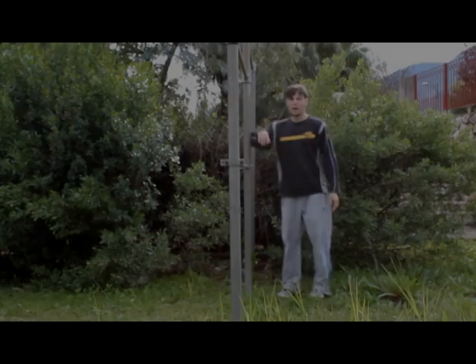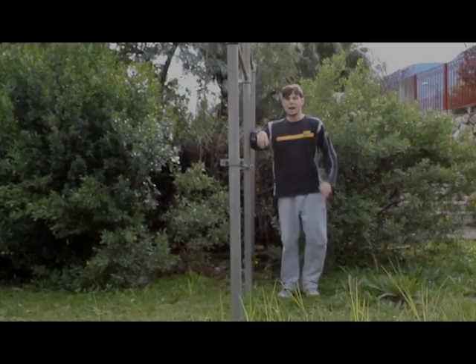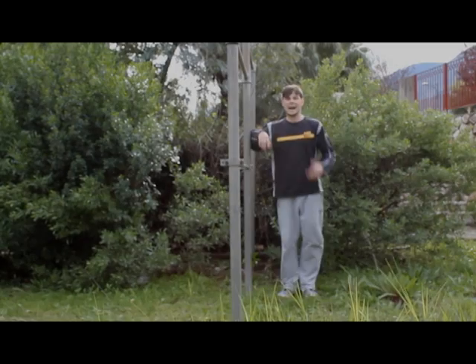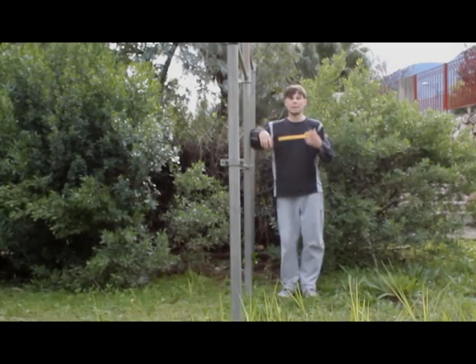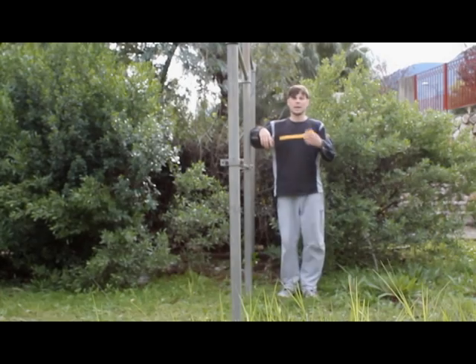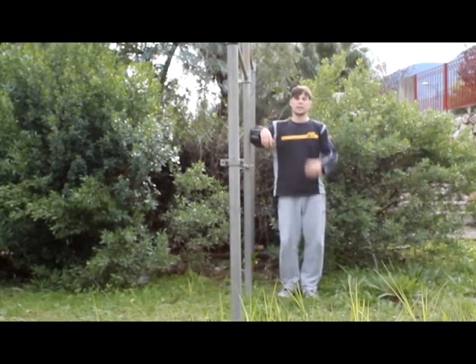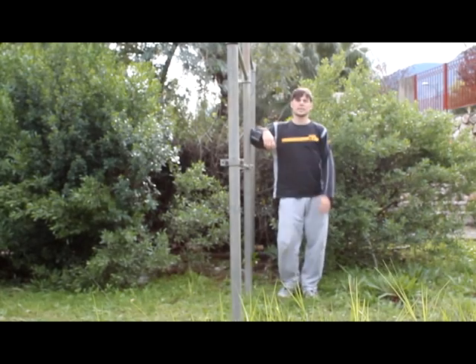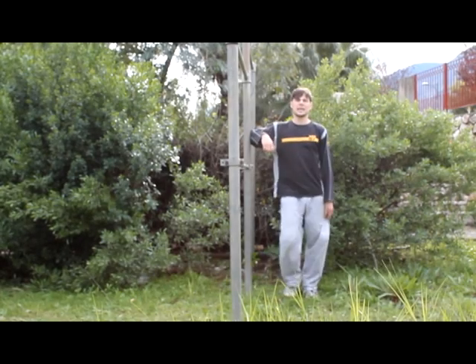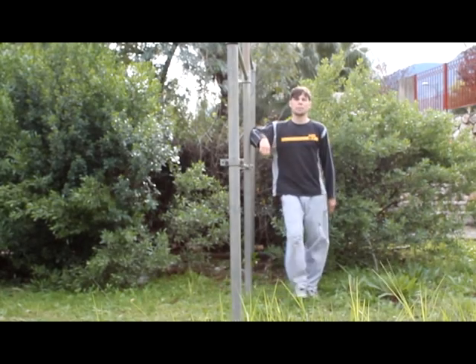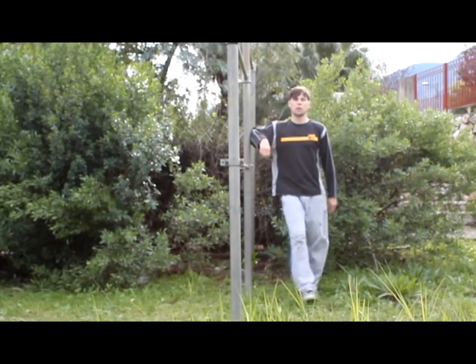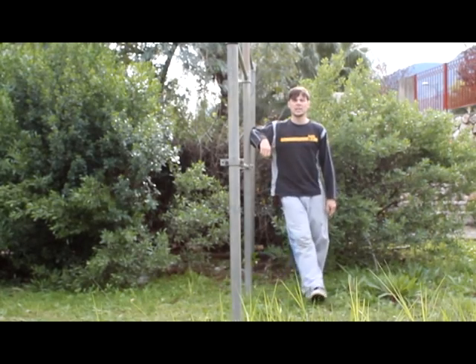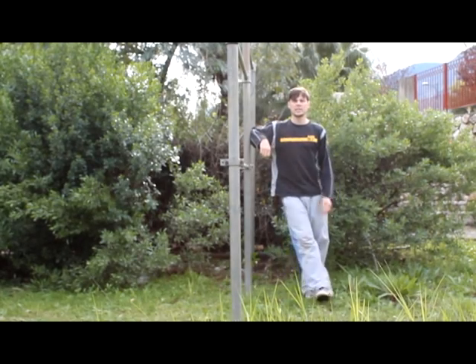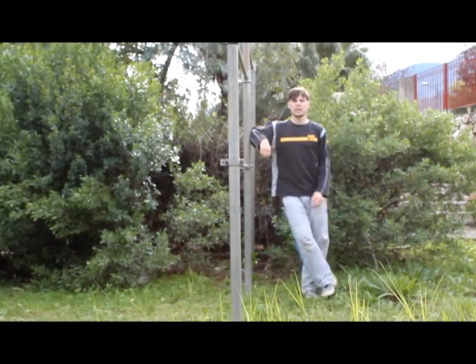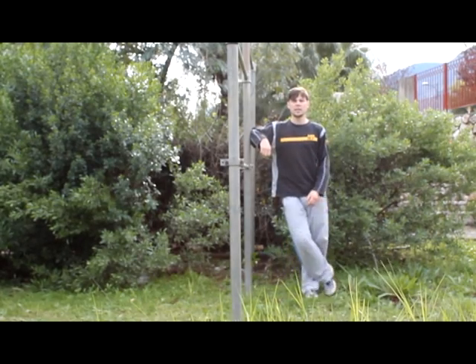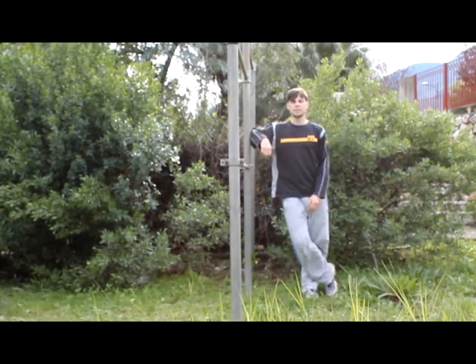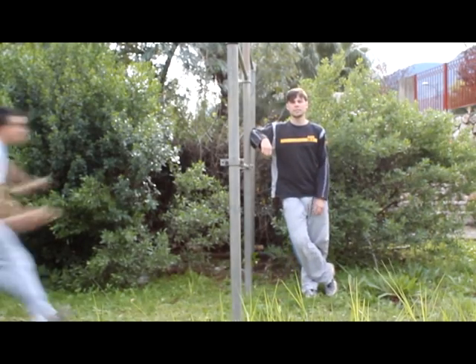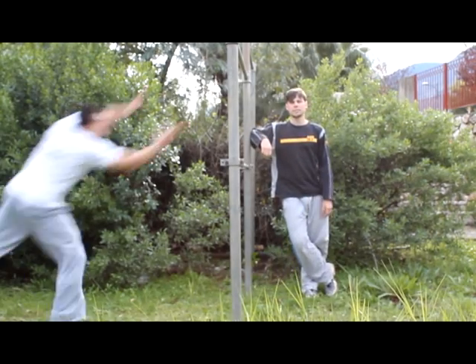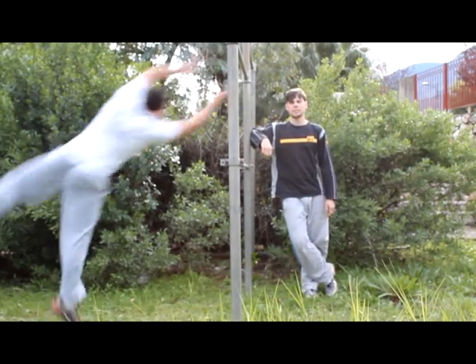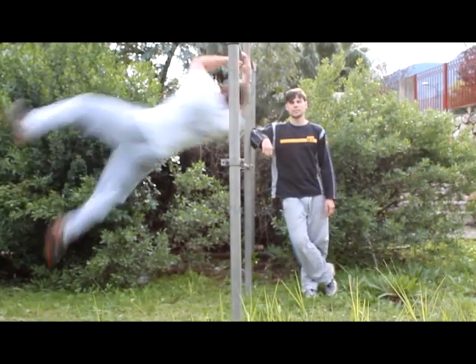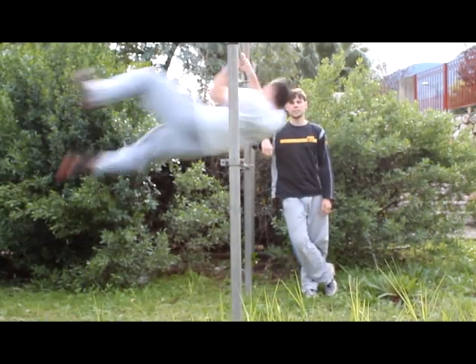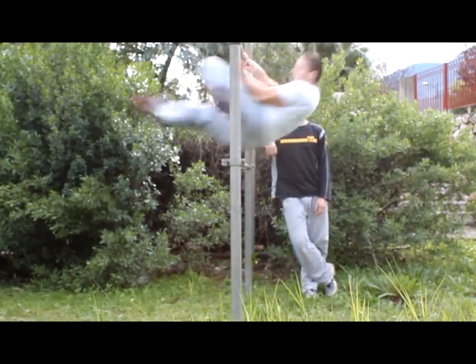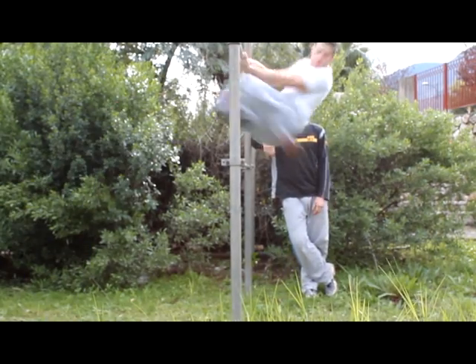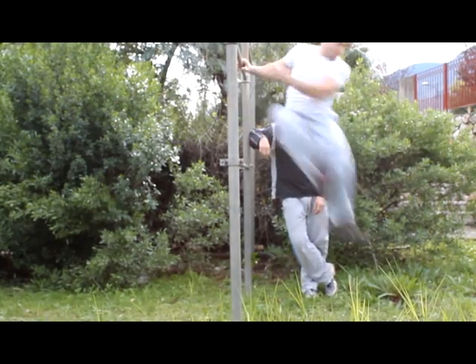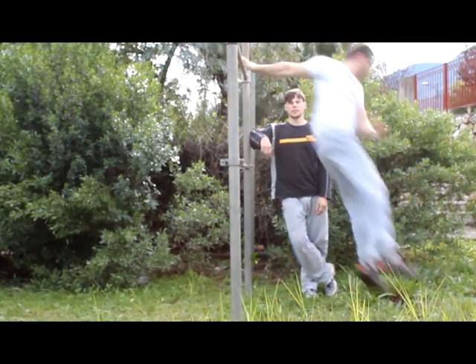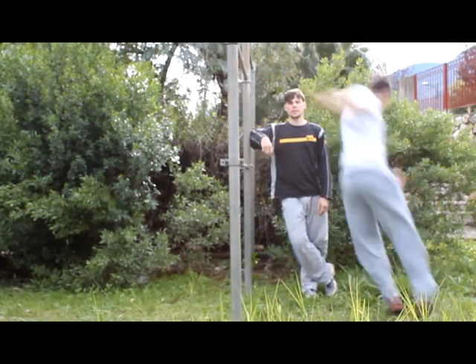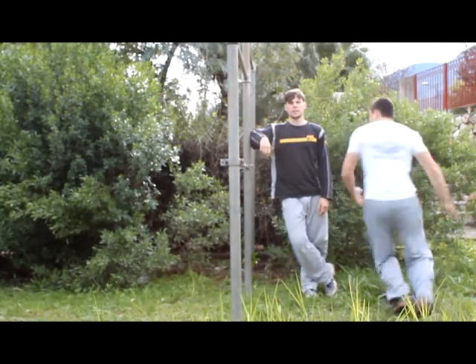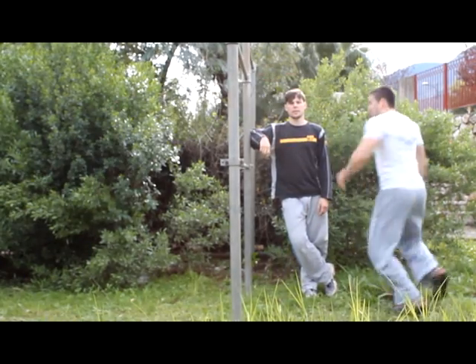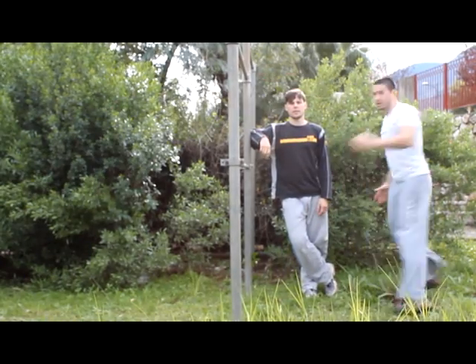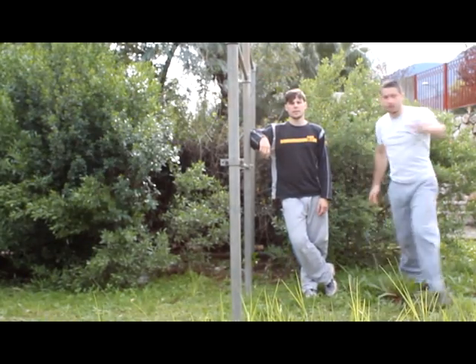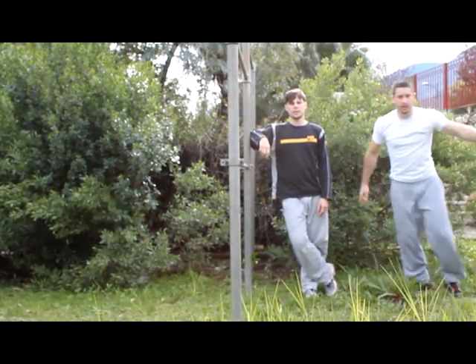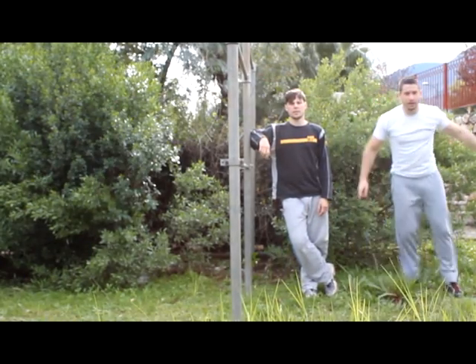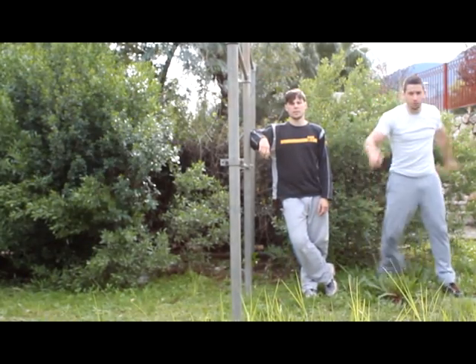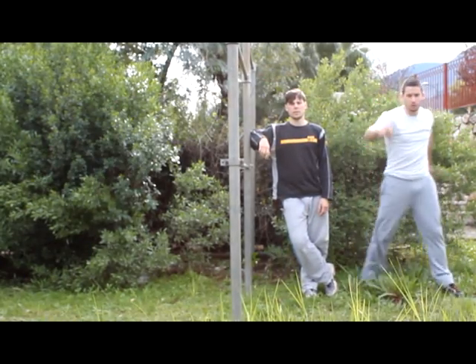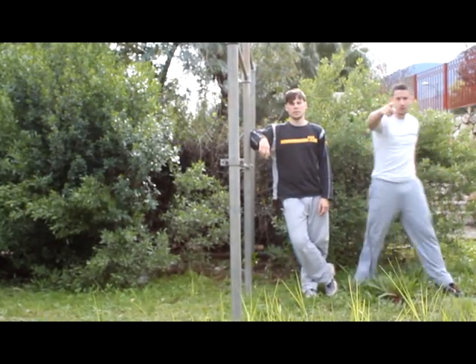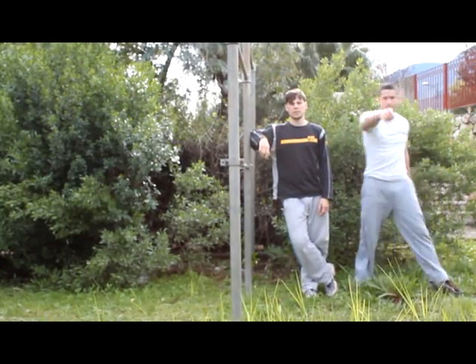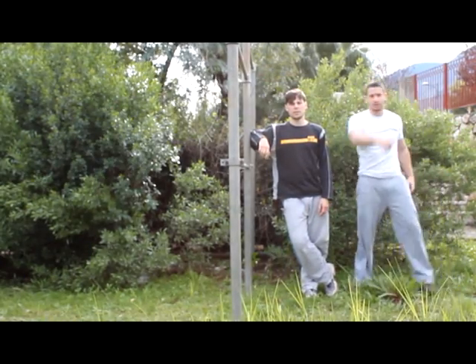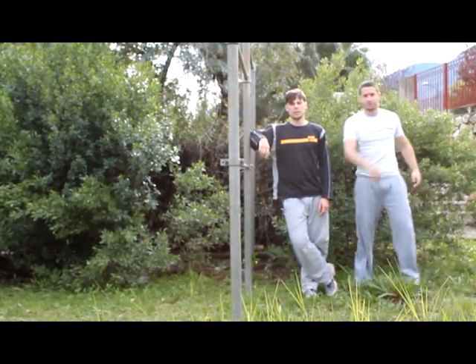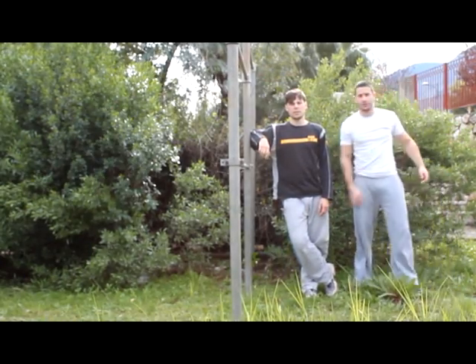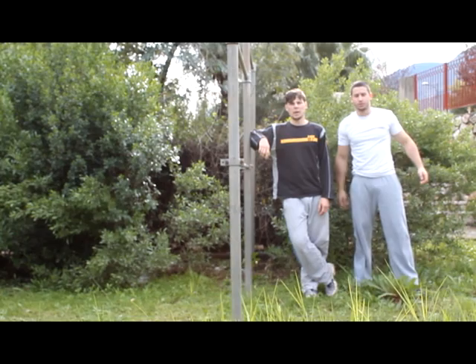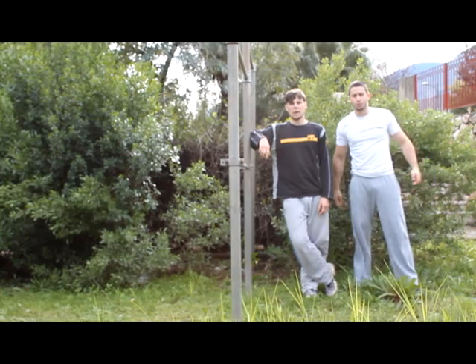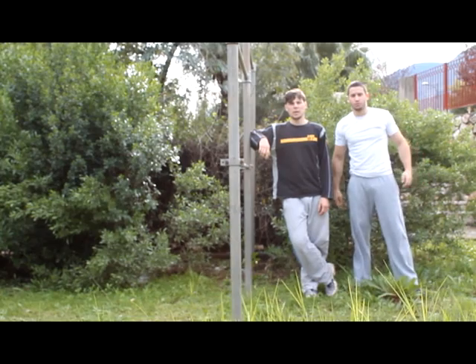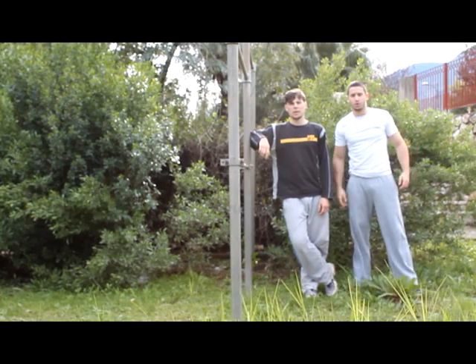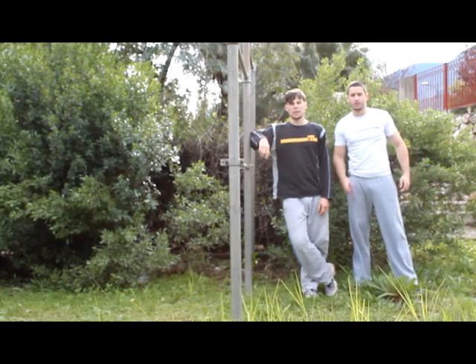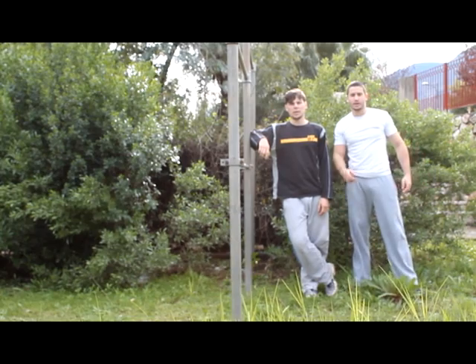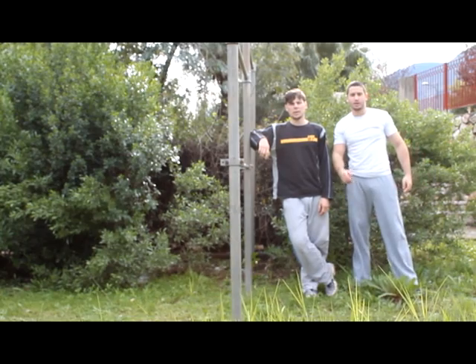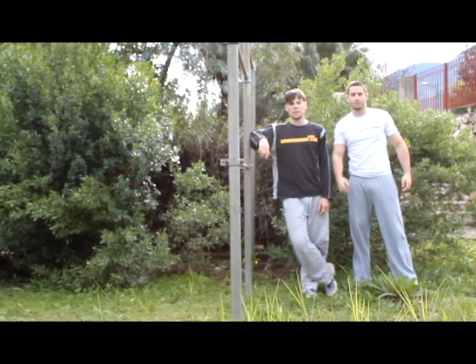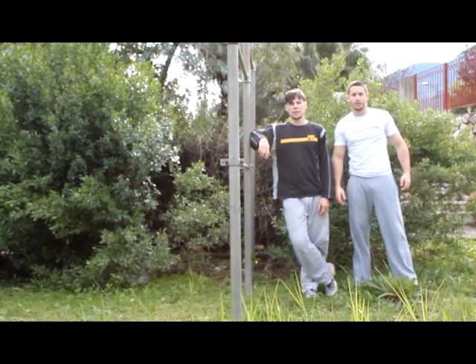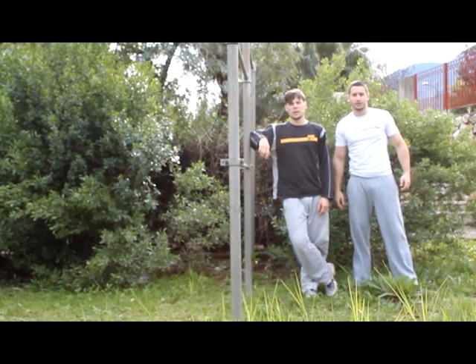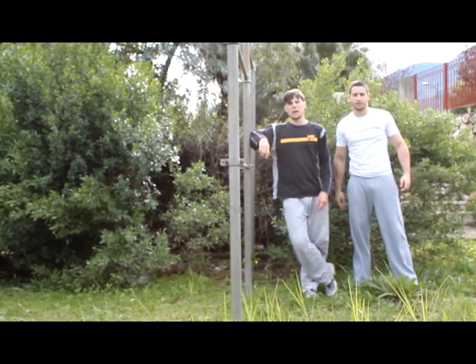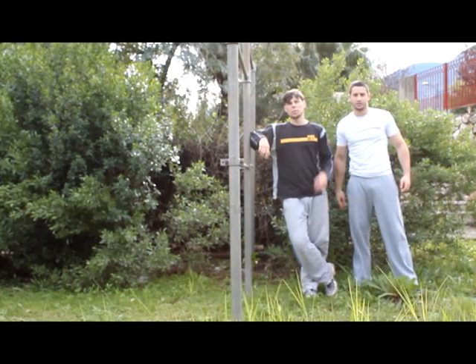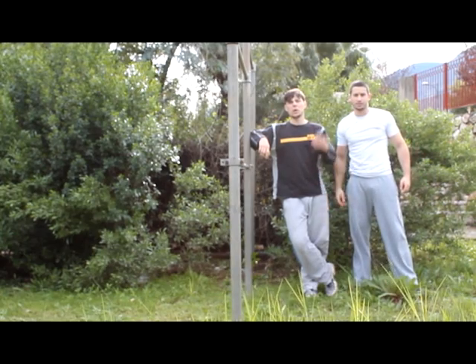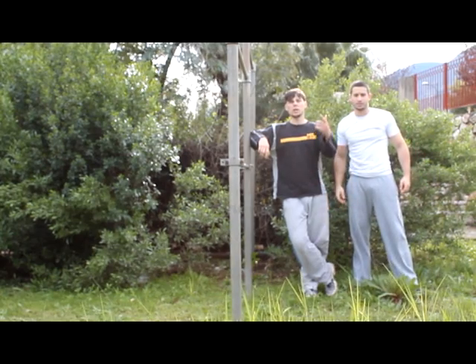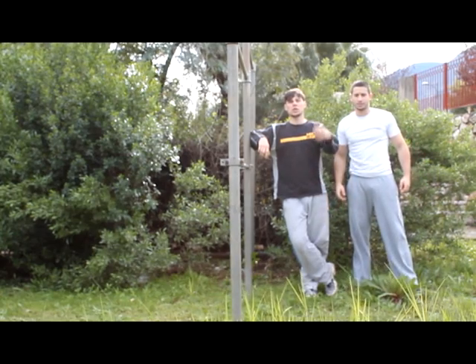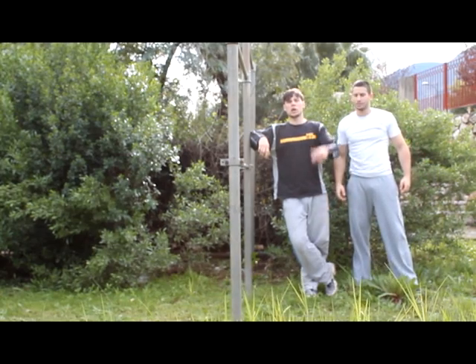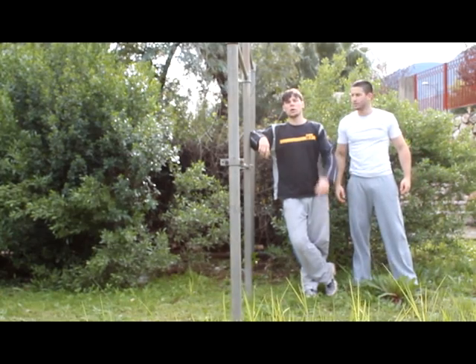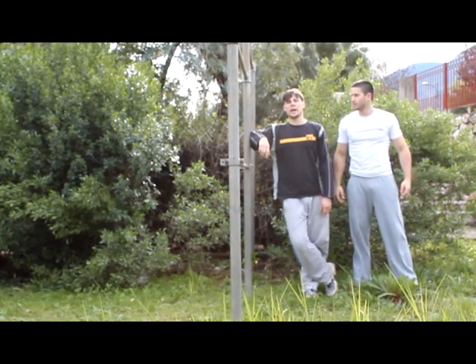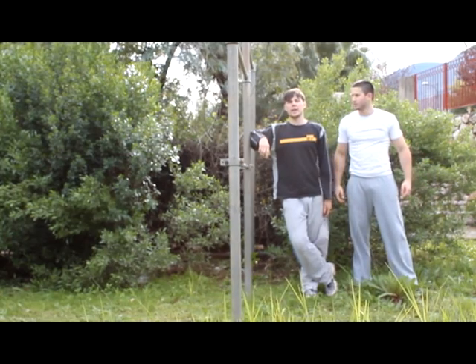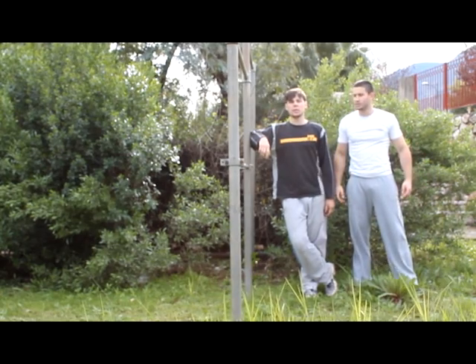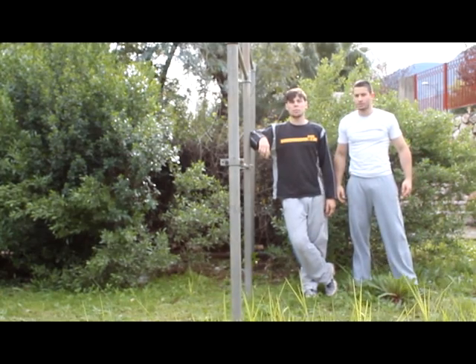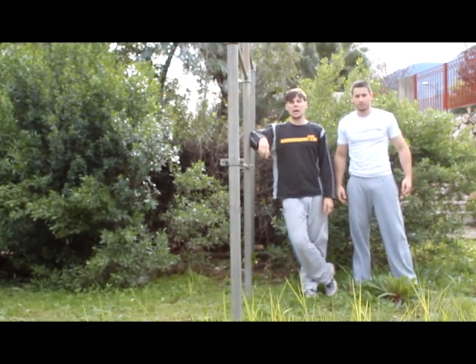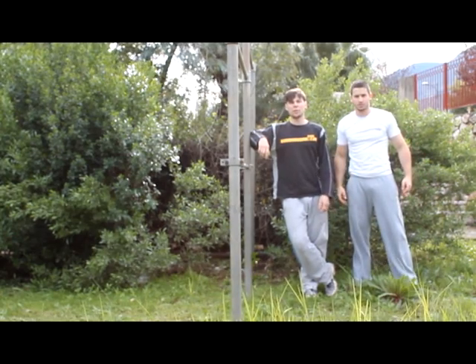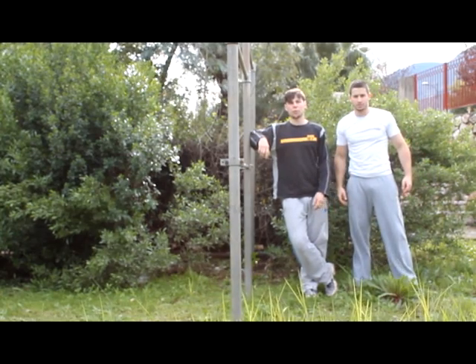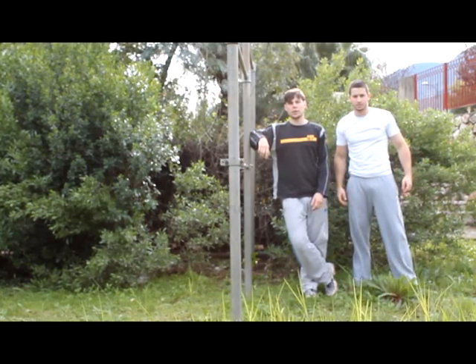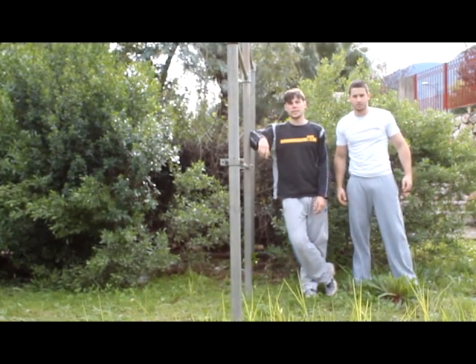Hi, my name is Gleb Krasny and I am William Litvin with K8B, and I am going to show you the underbar 360.